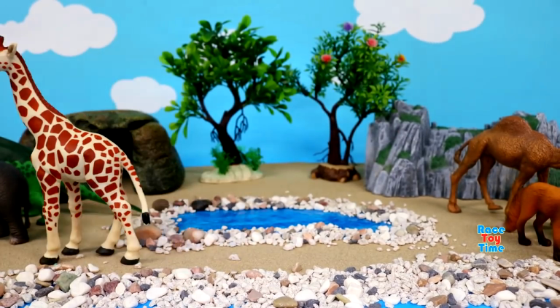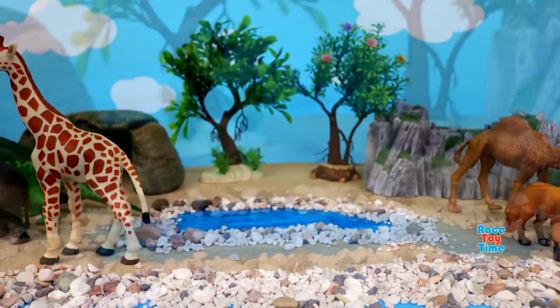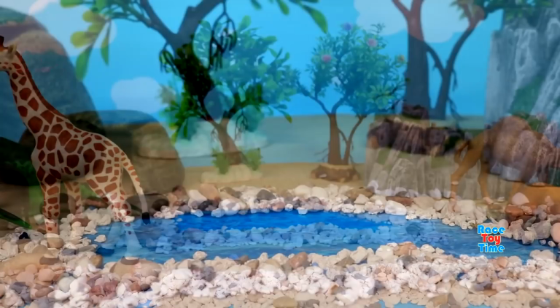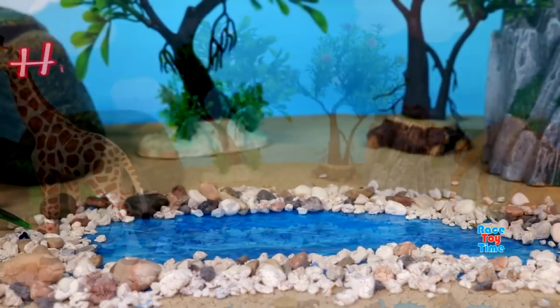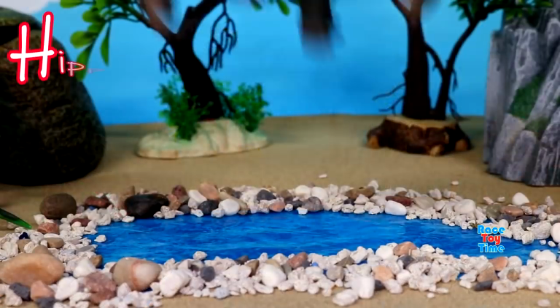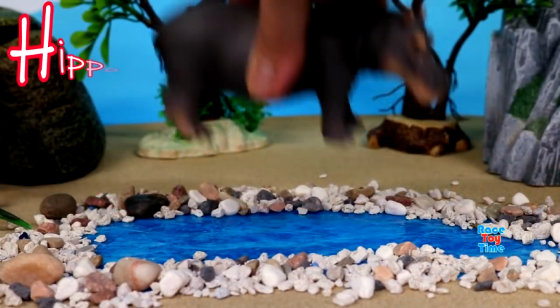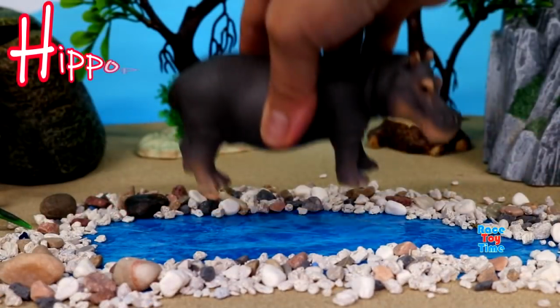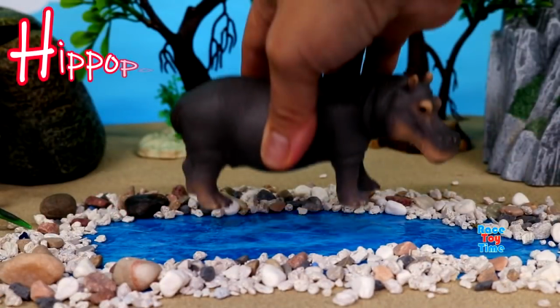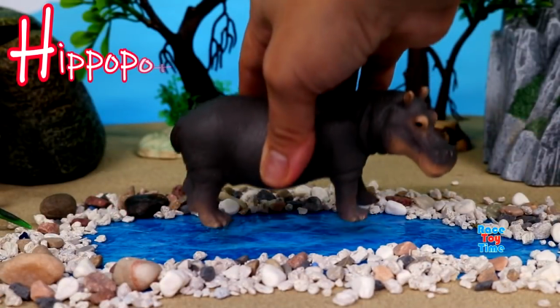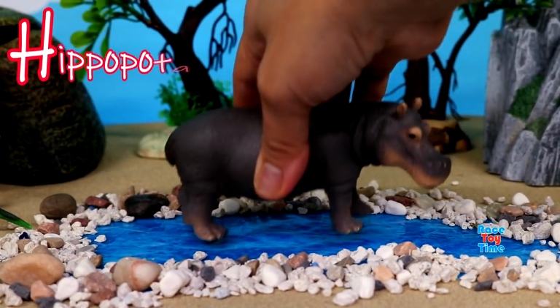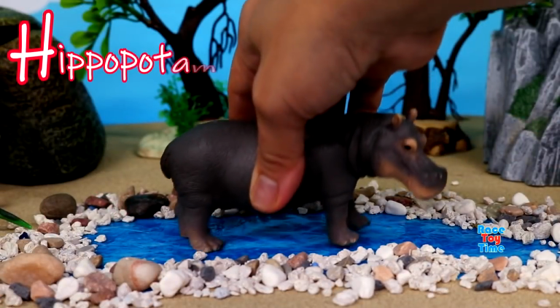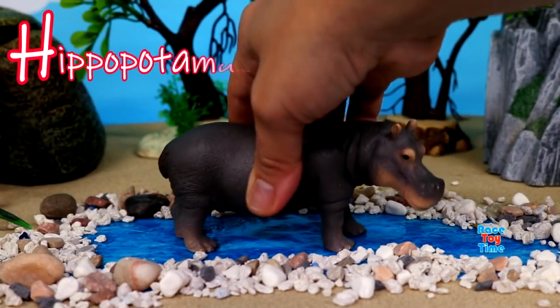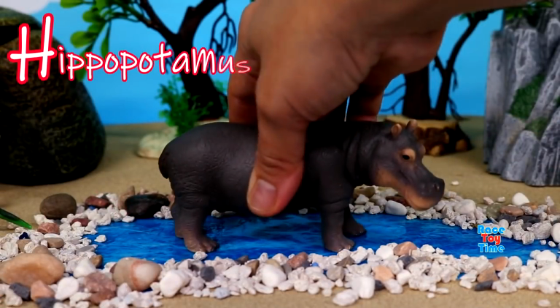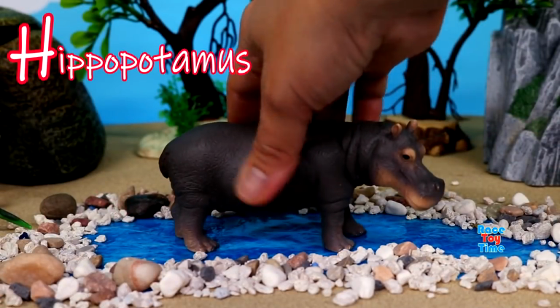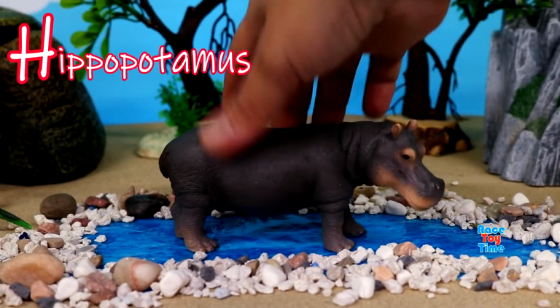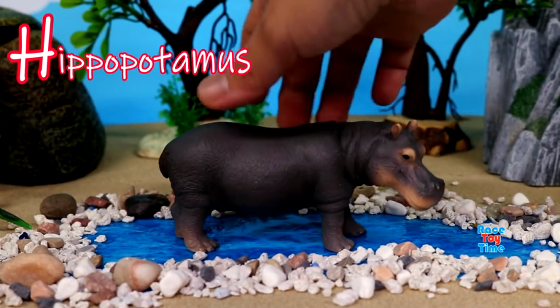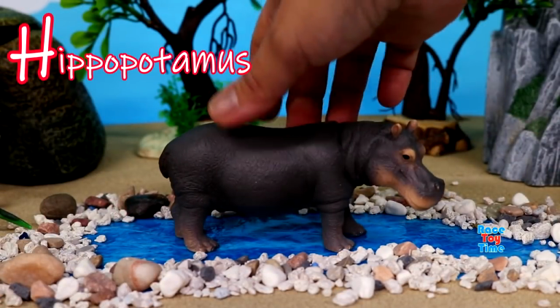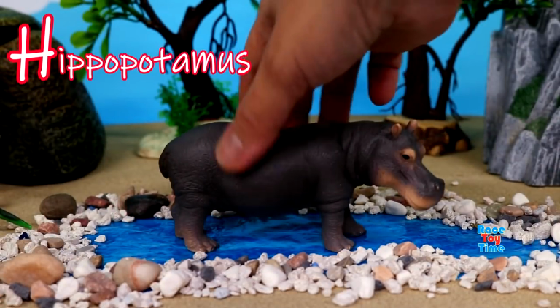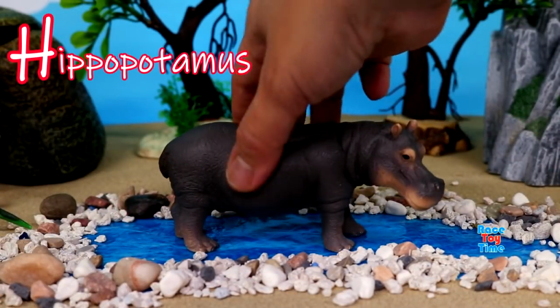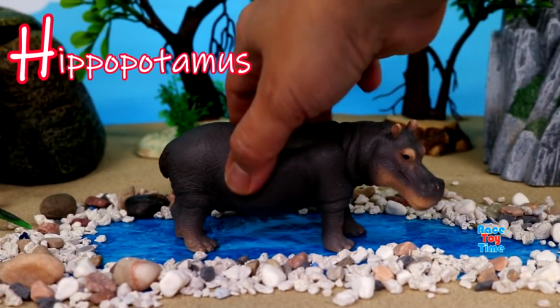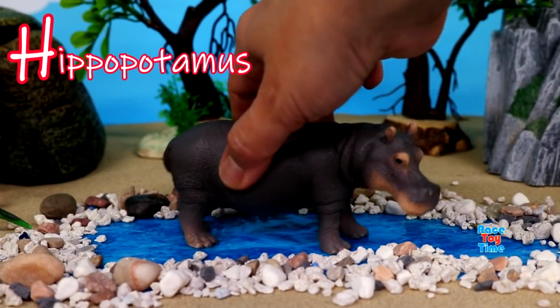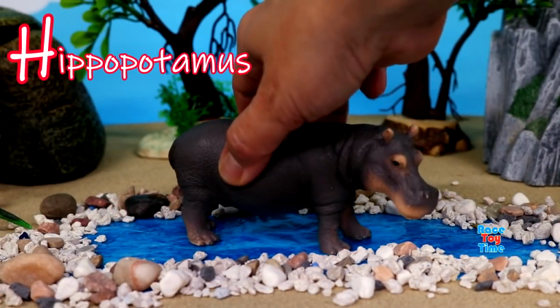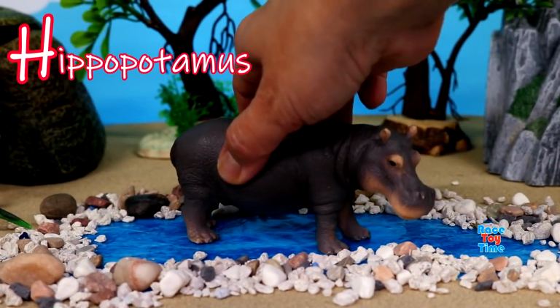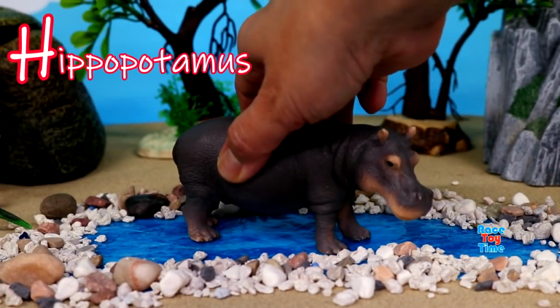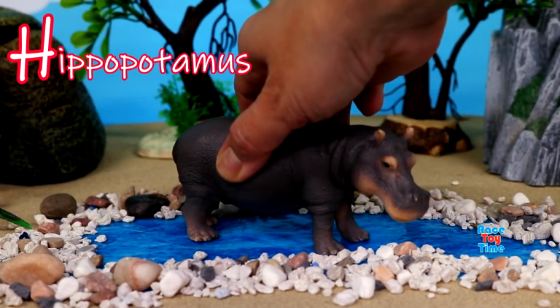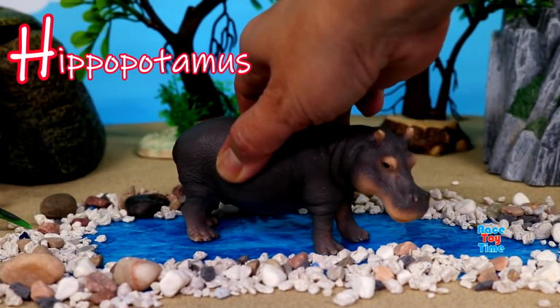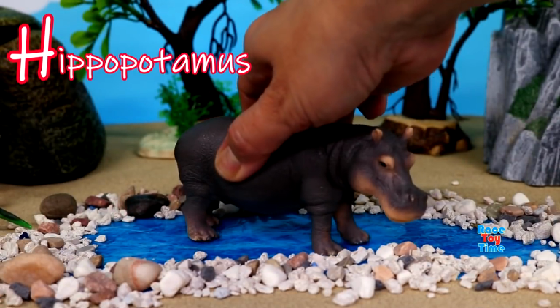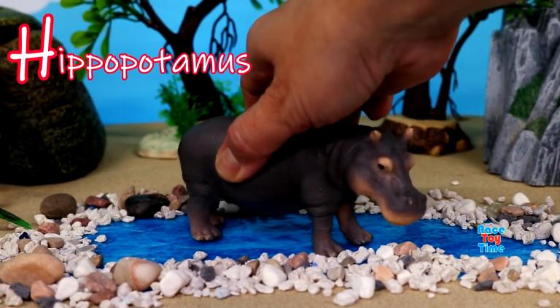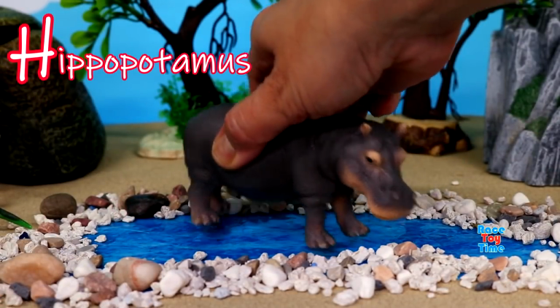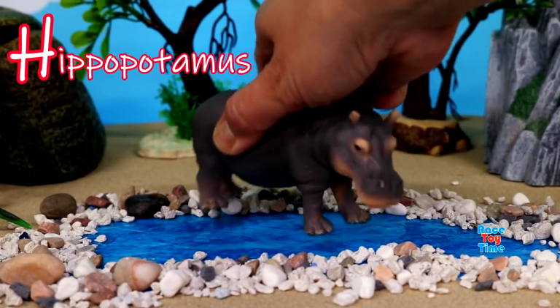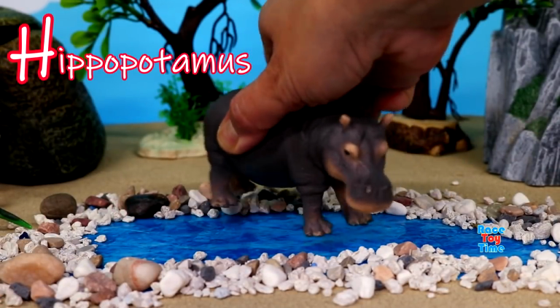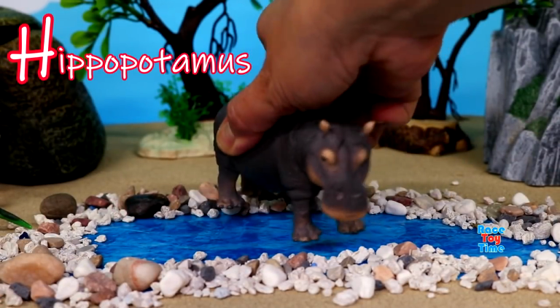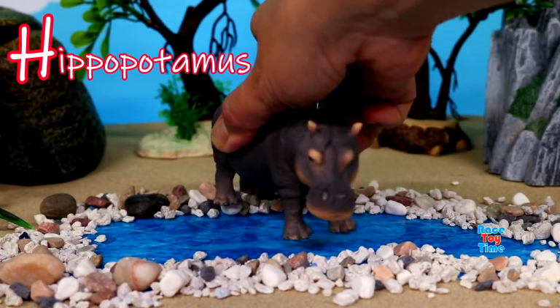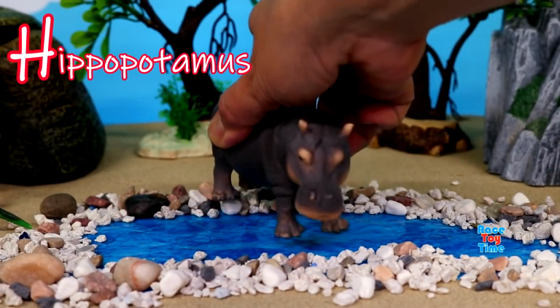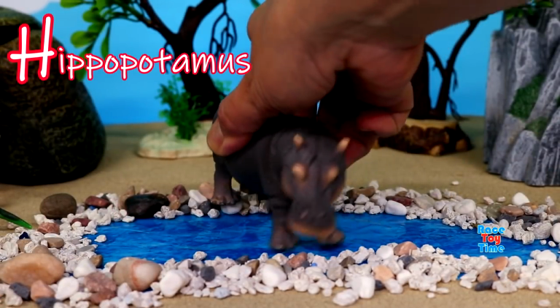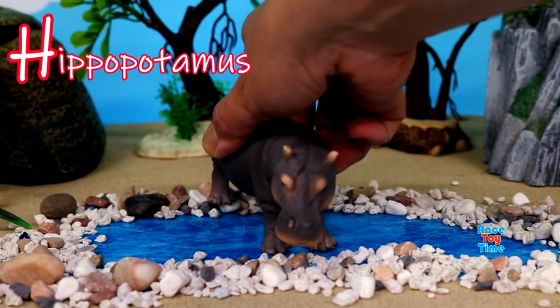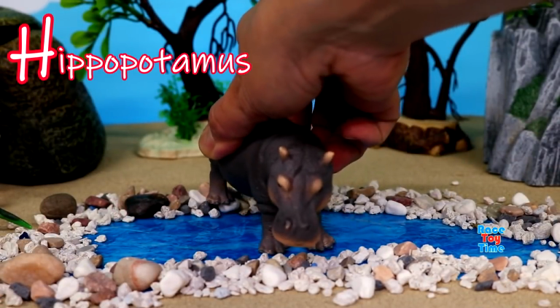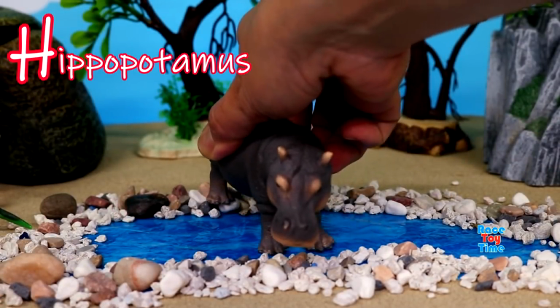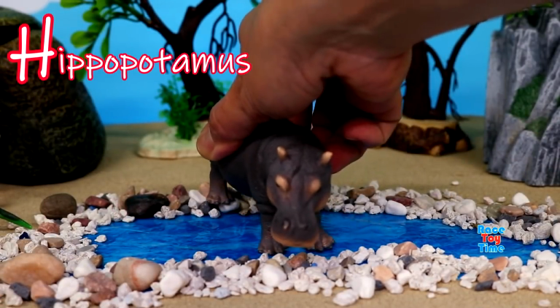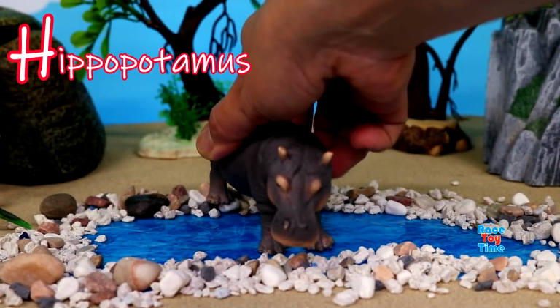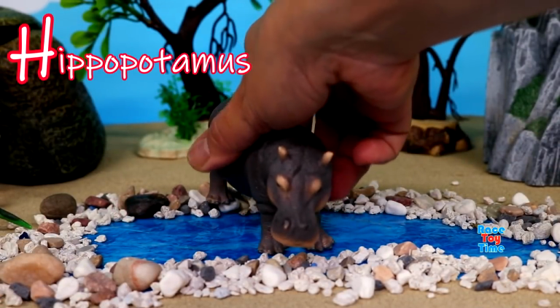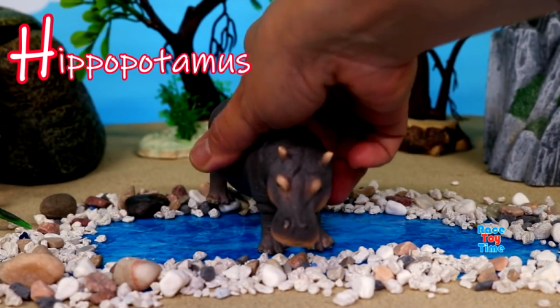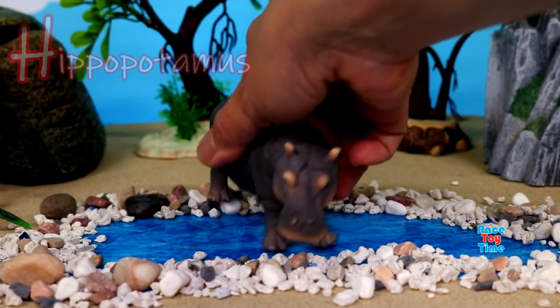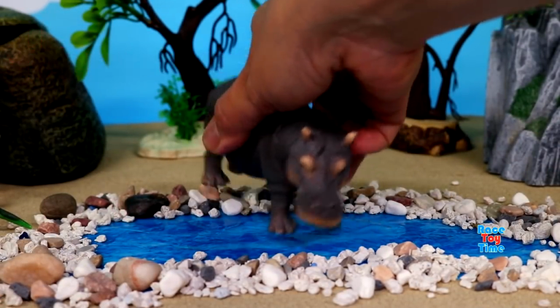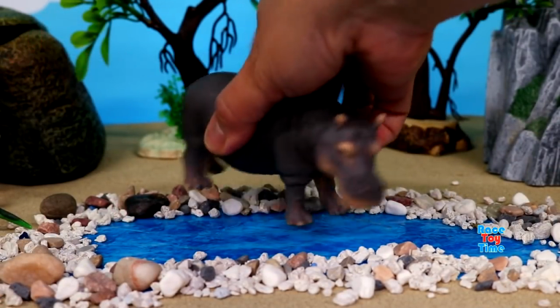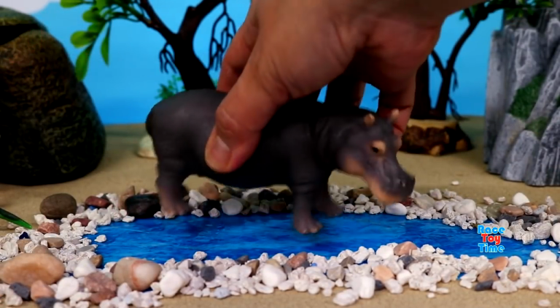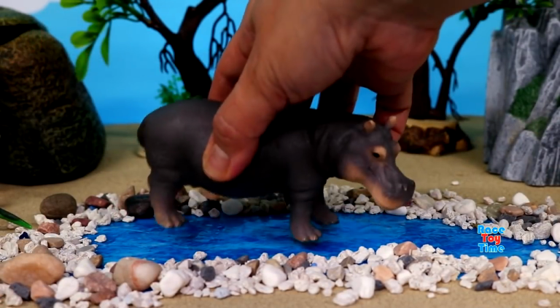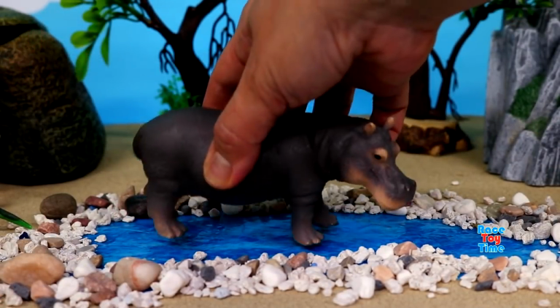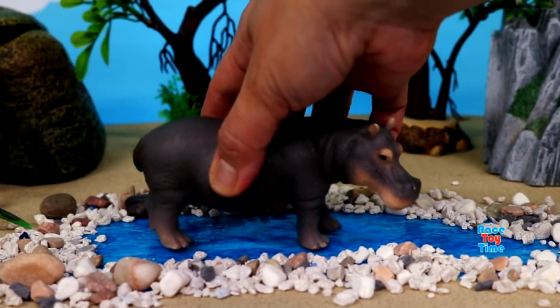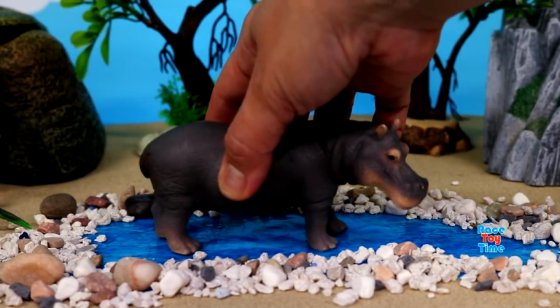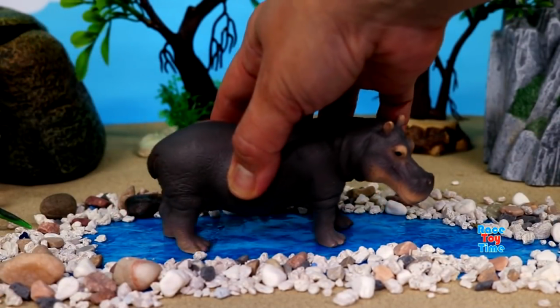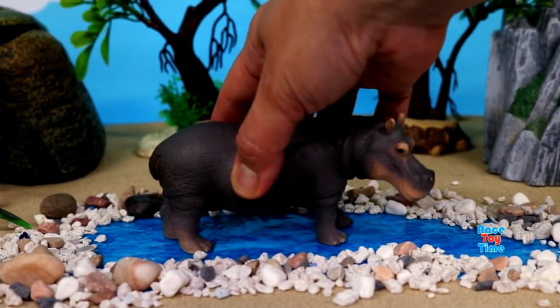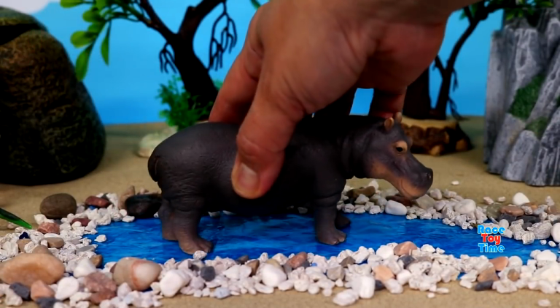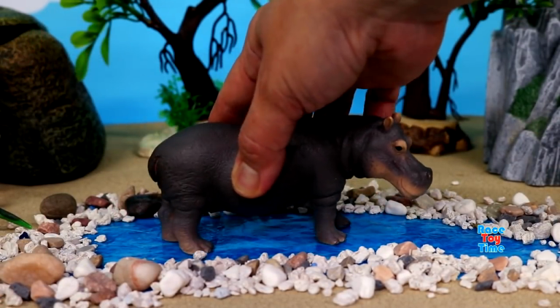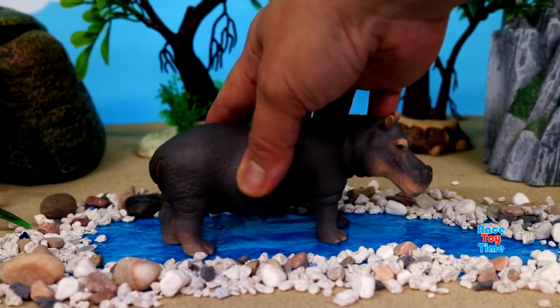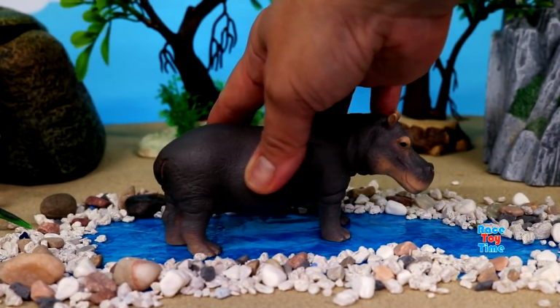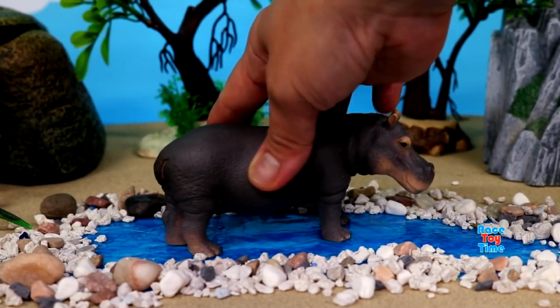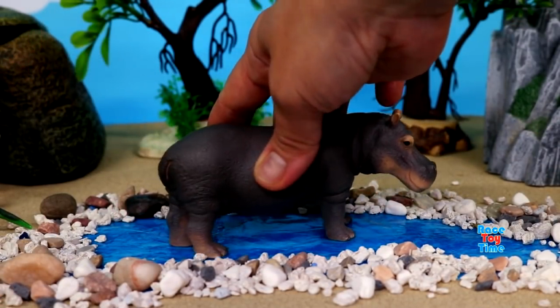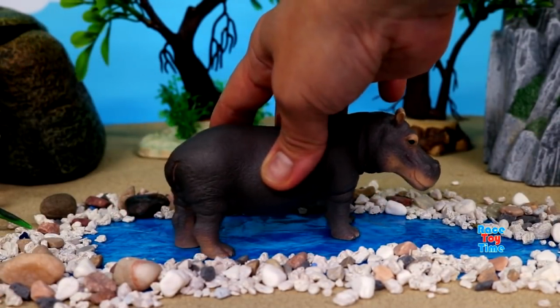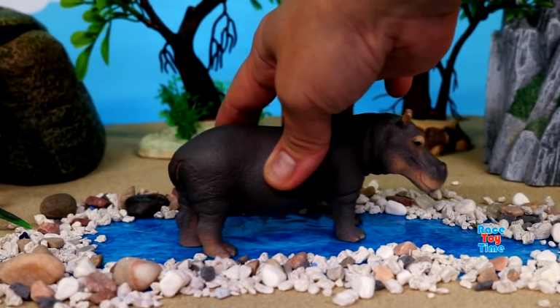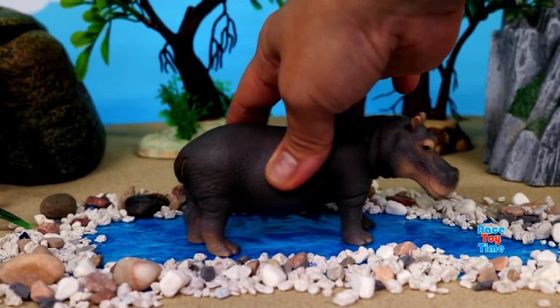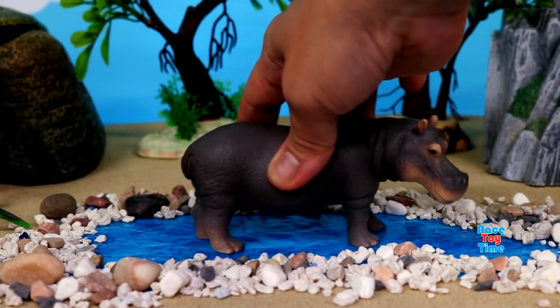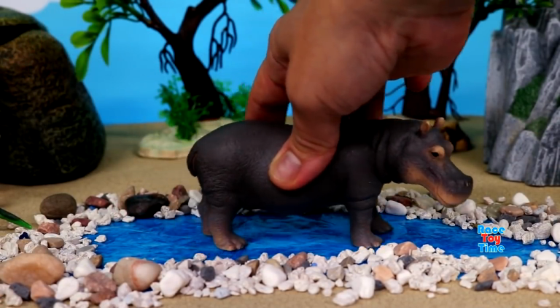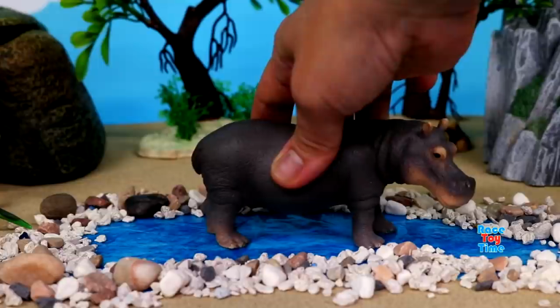H for hippopotamus. Hippos love water, but they can't swim.